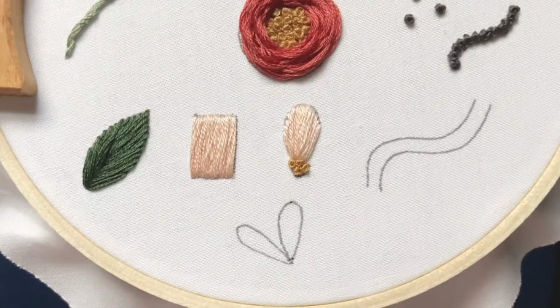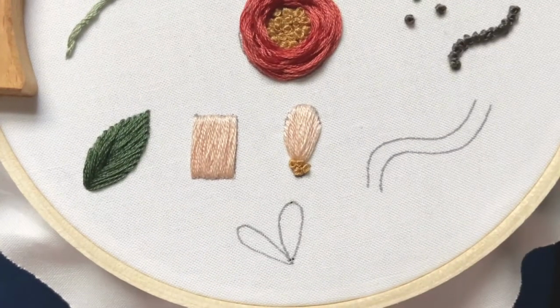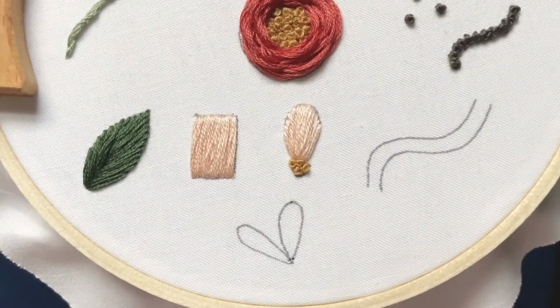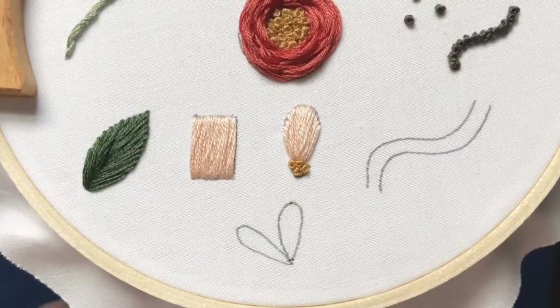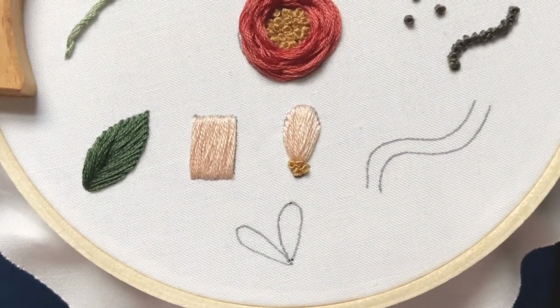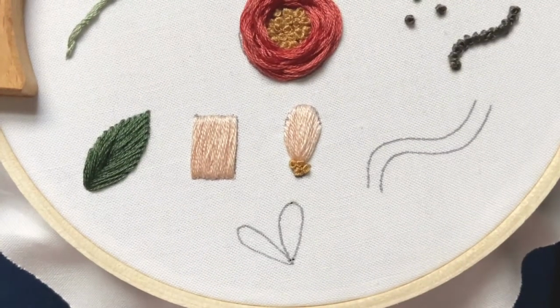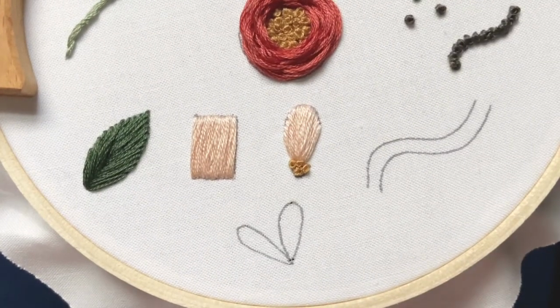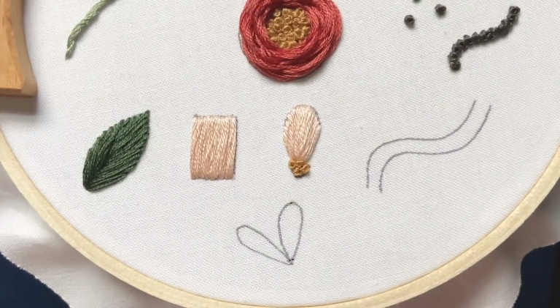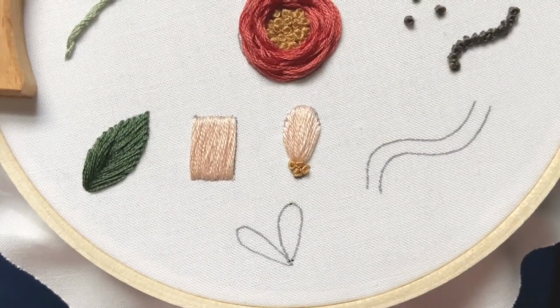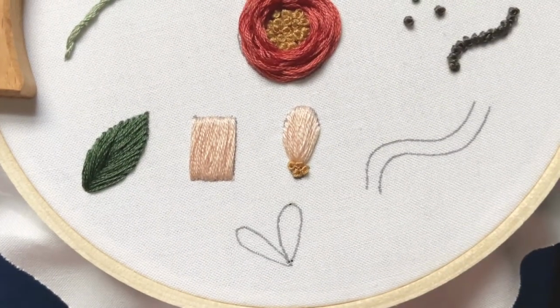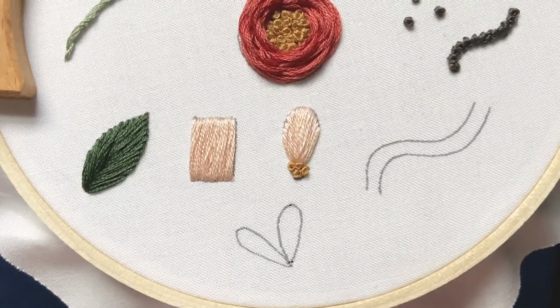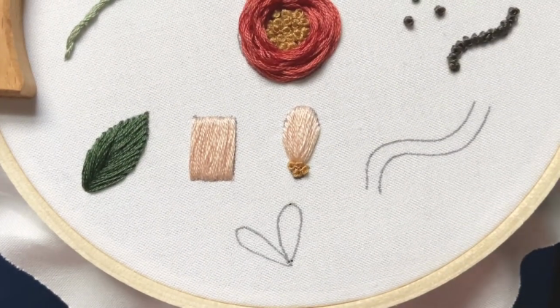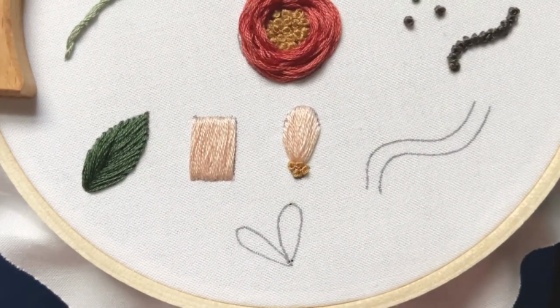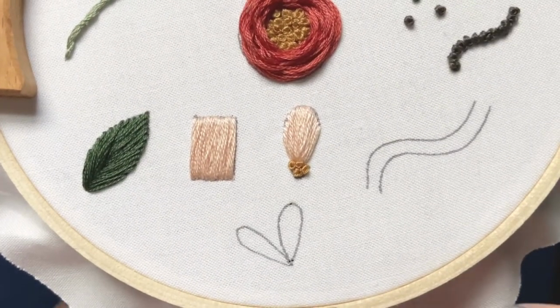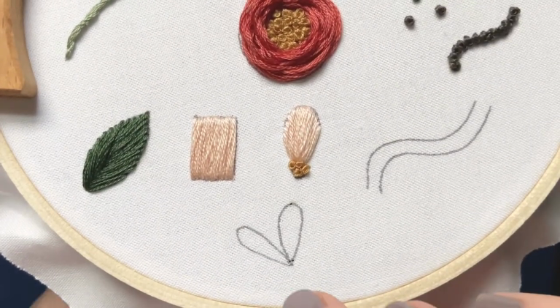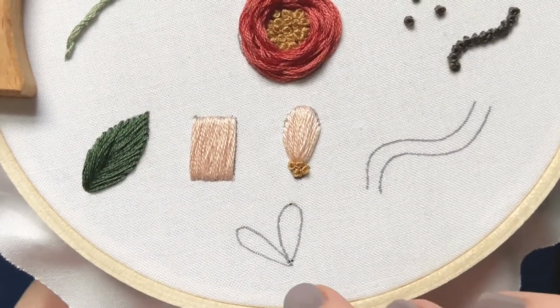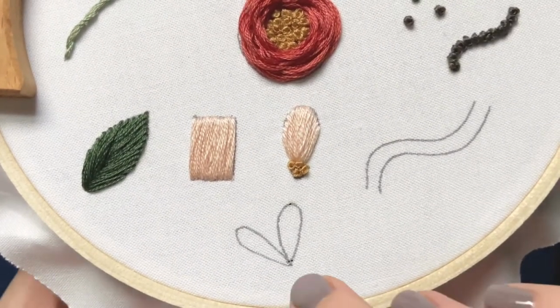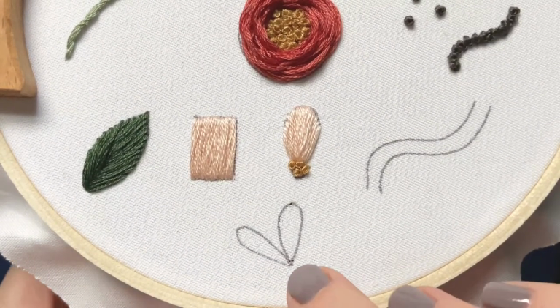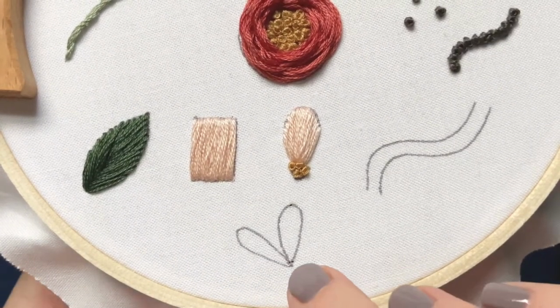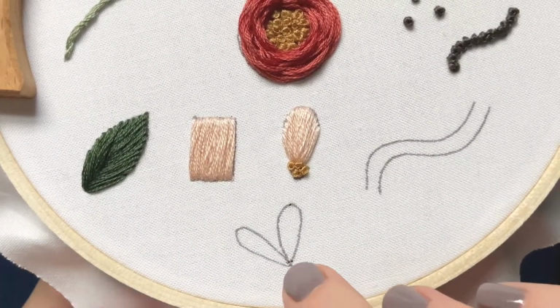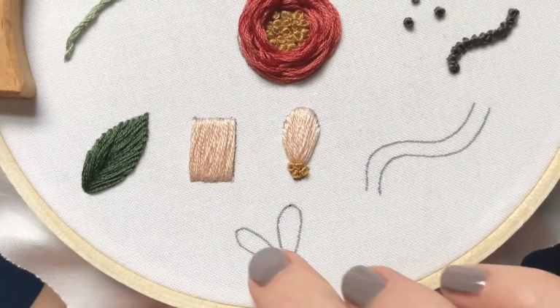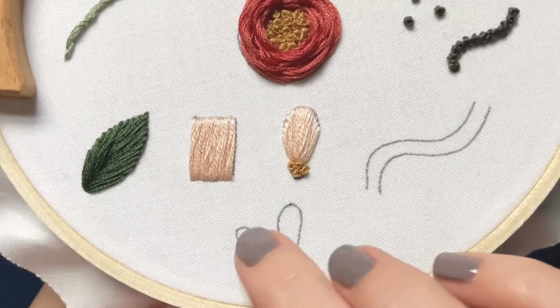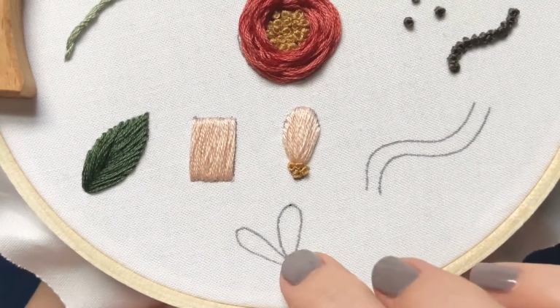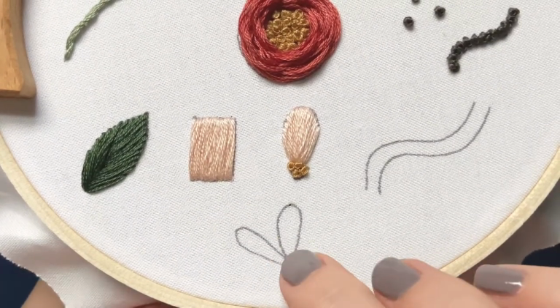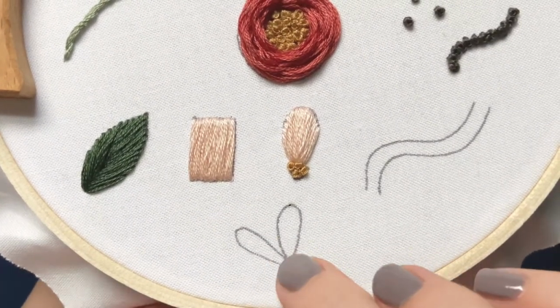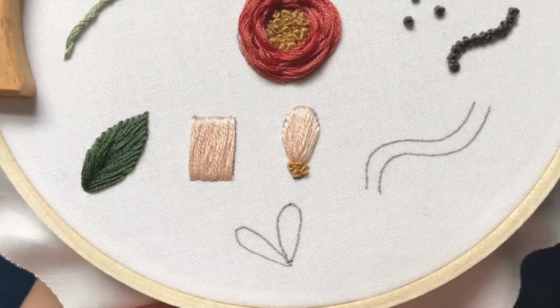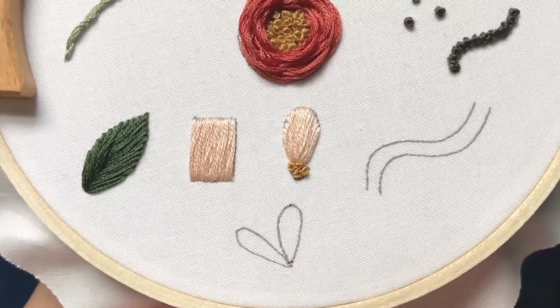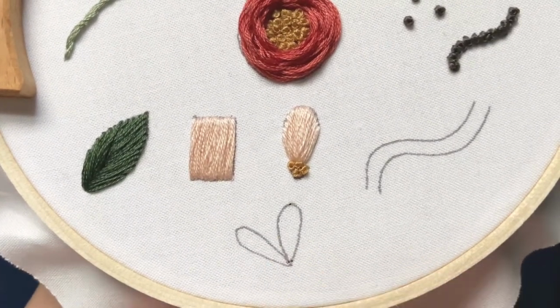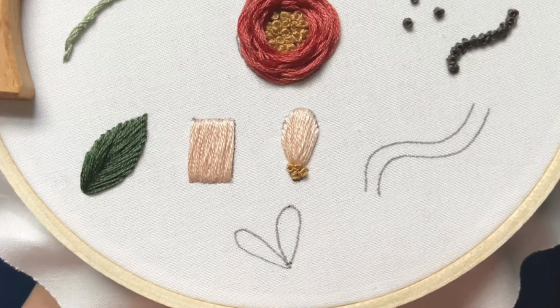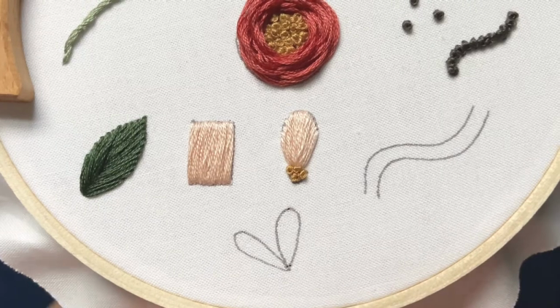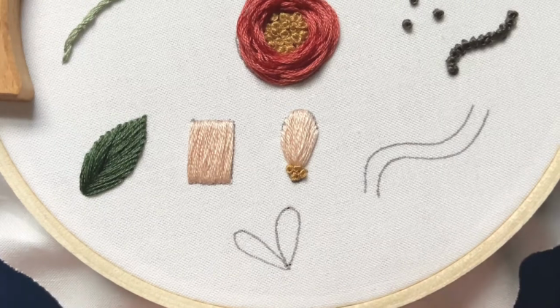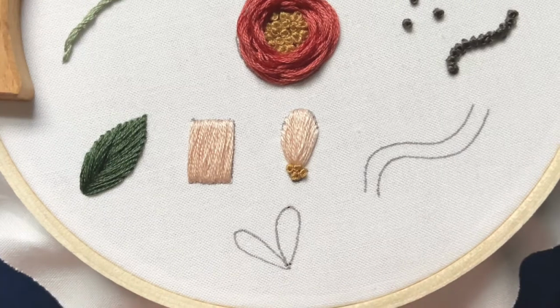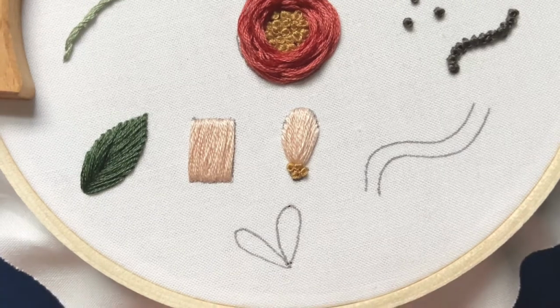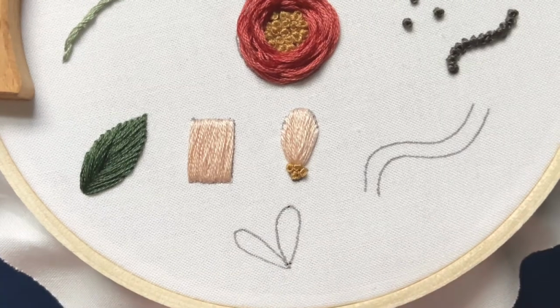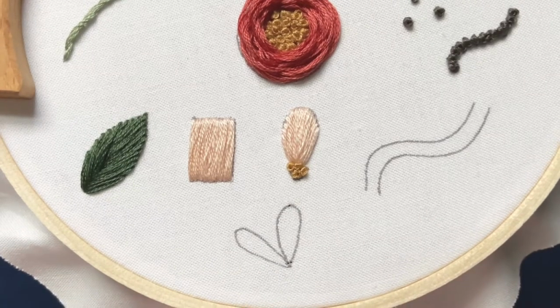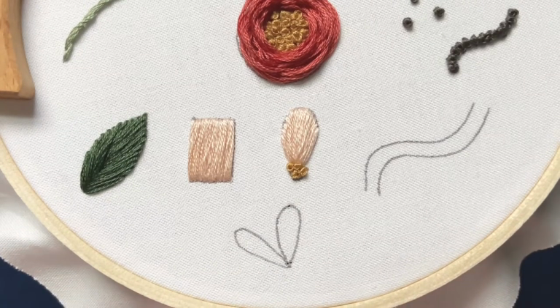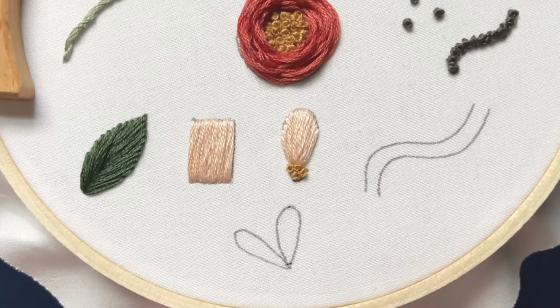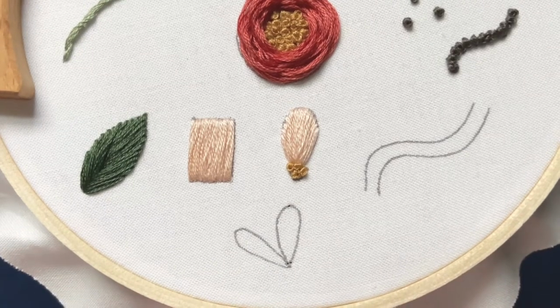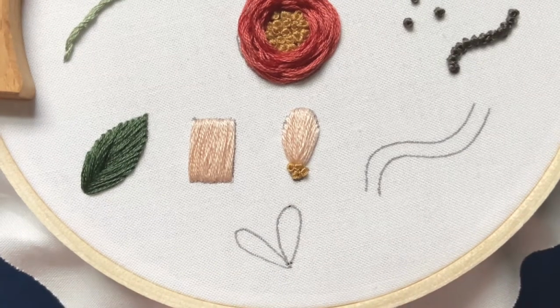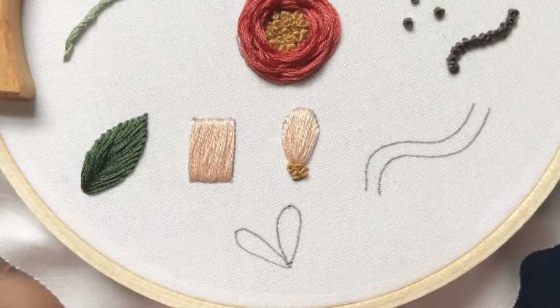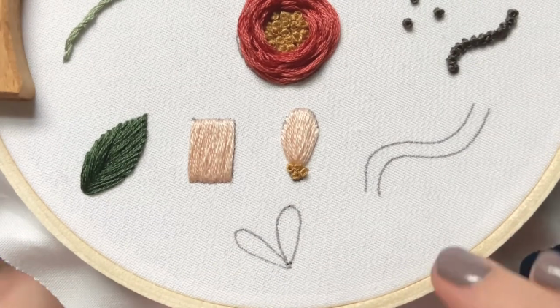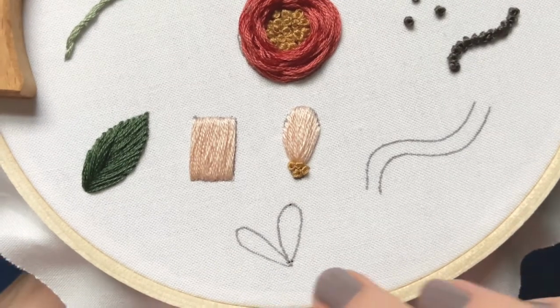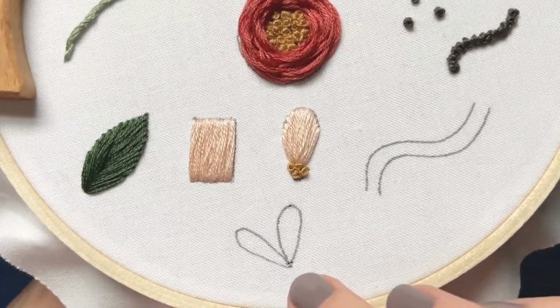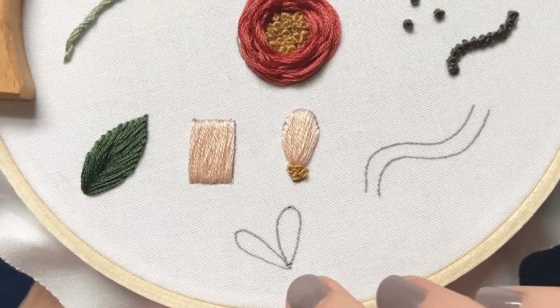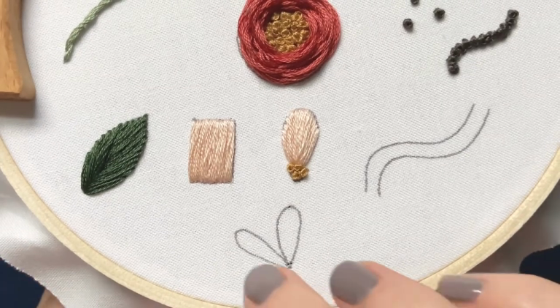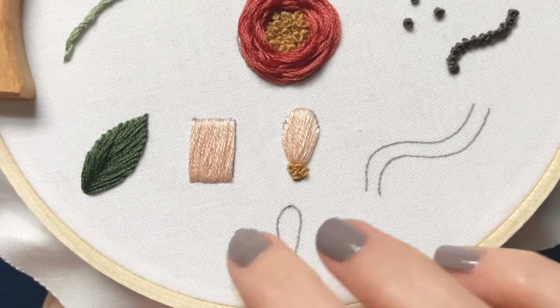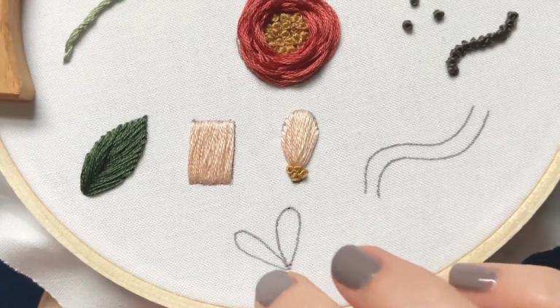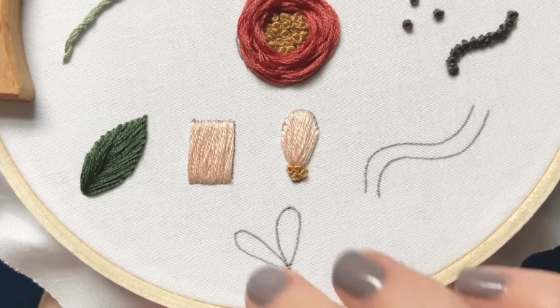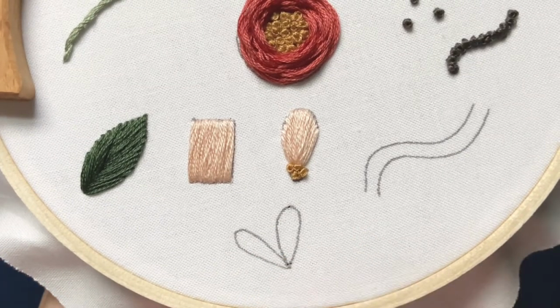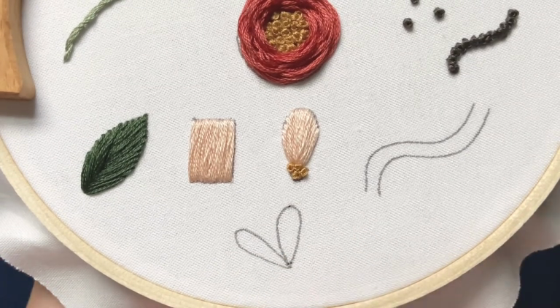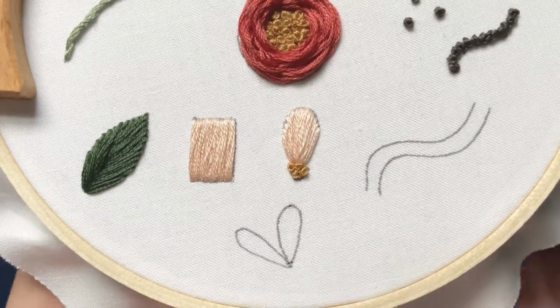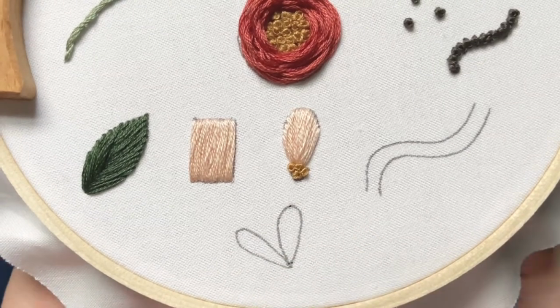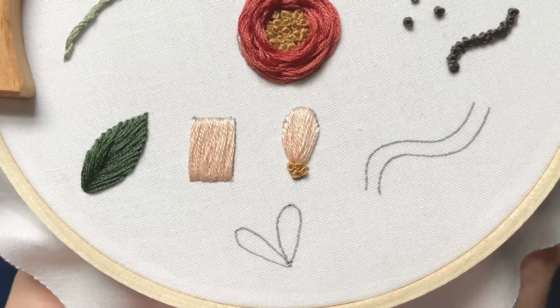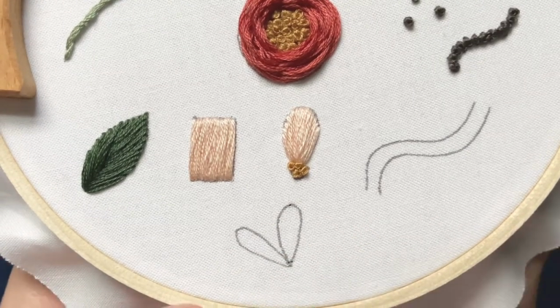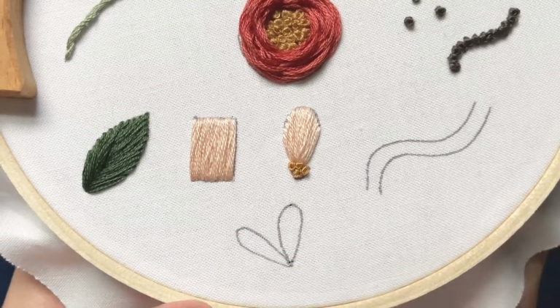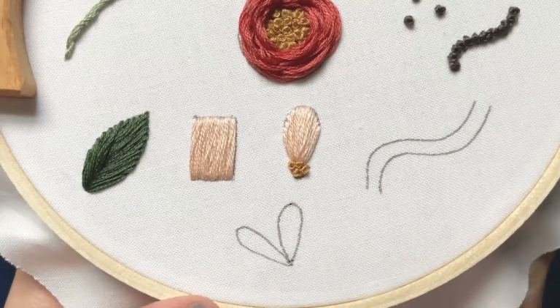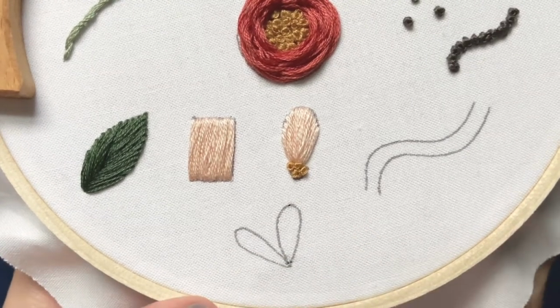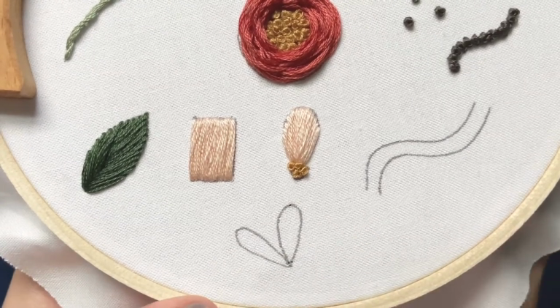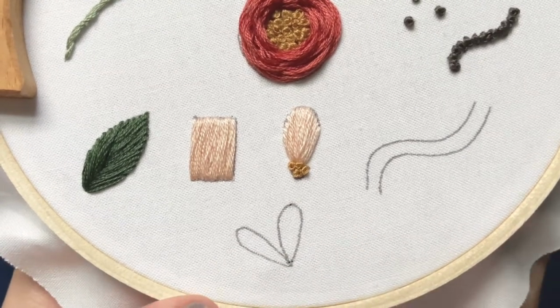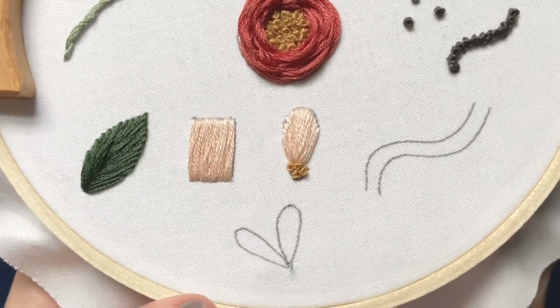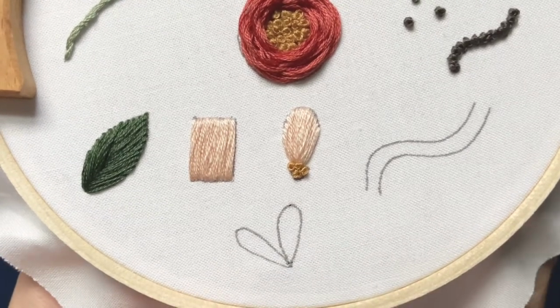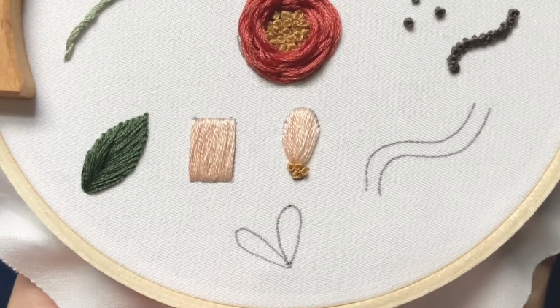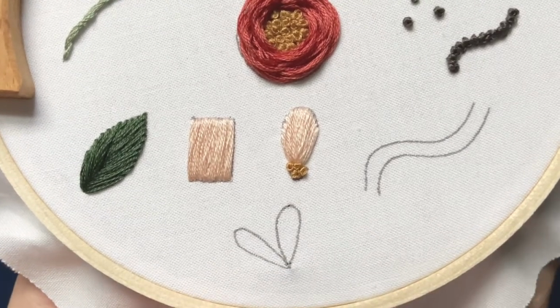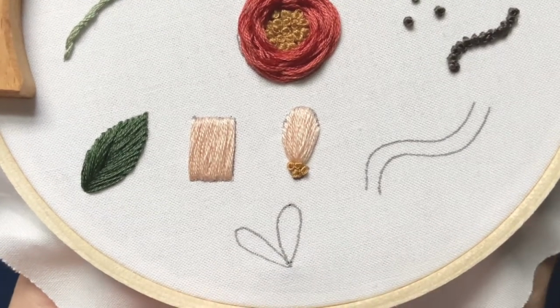Lazy Daisy stitches can be used either as petals for flowers — think daisies — or they can be used as little leaf petals.